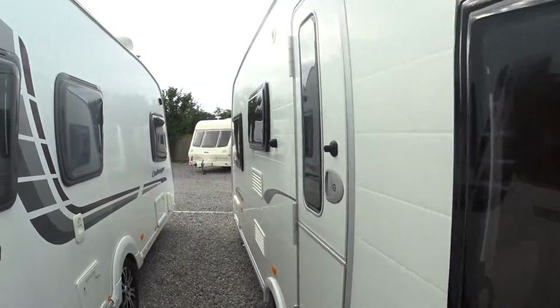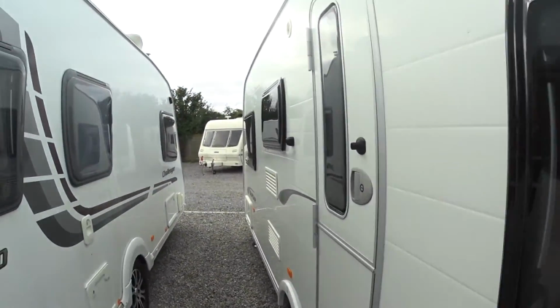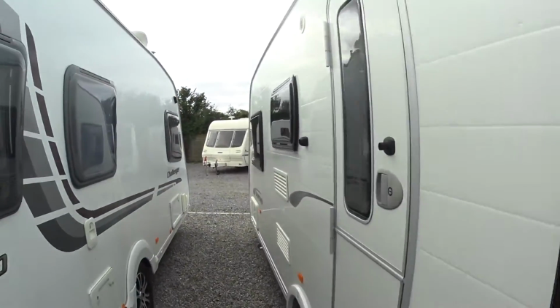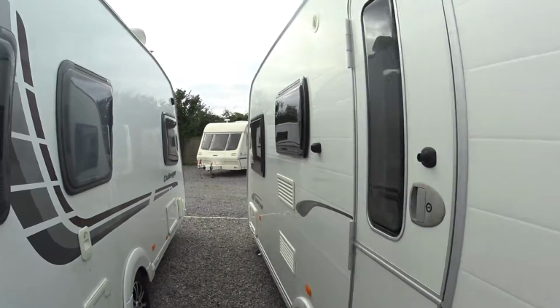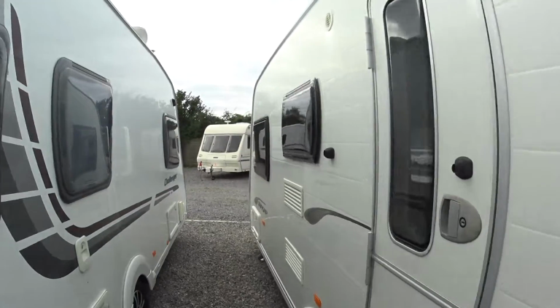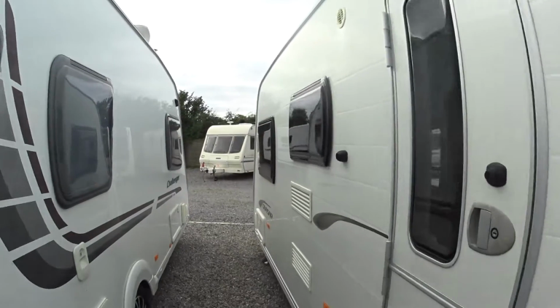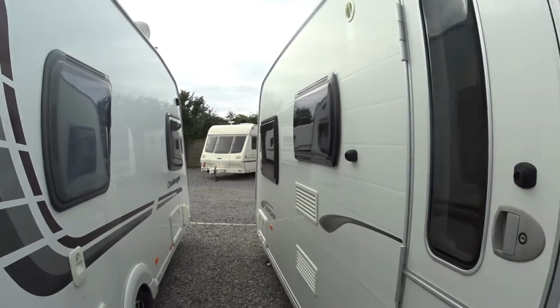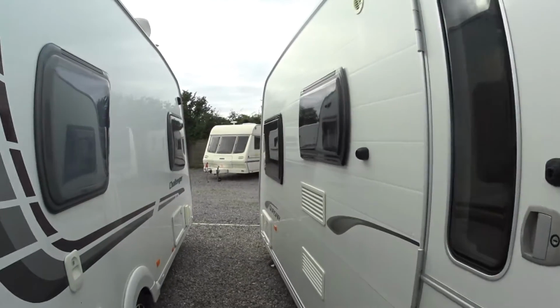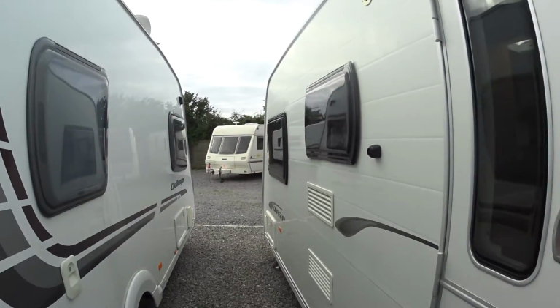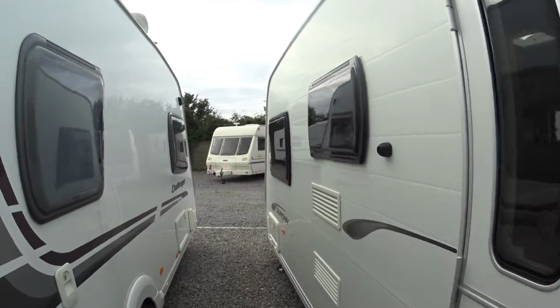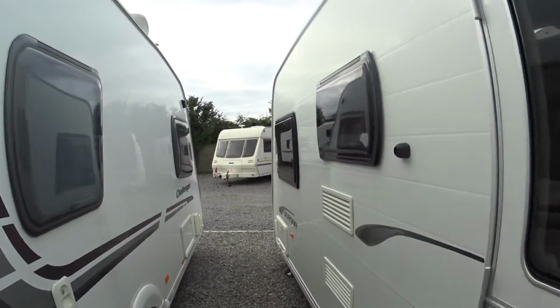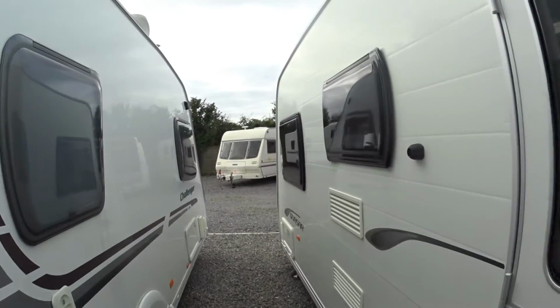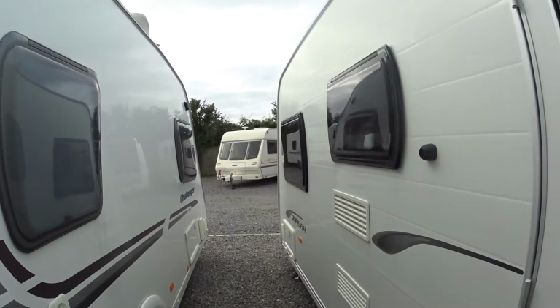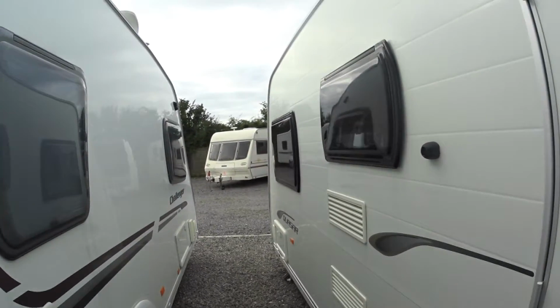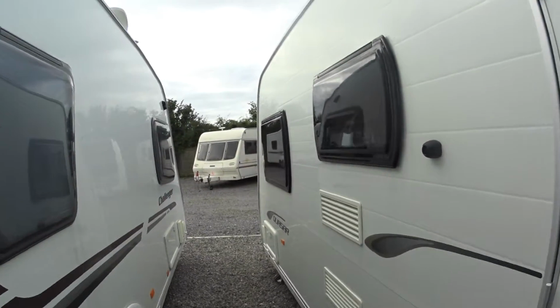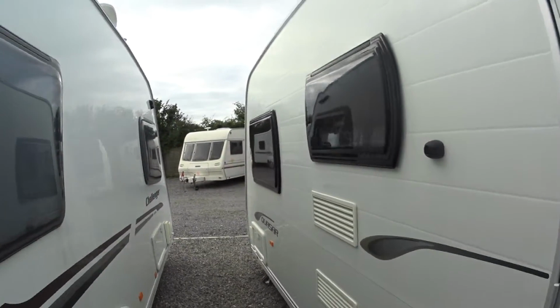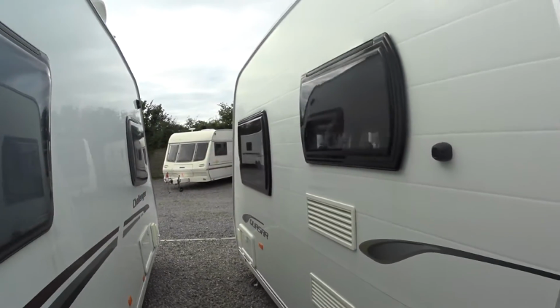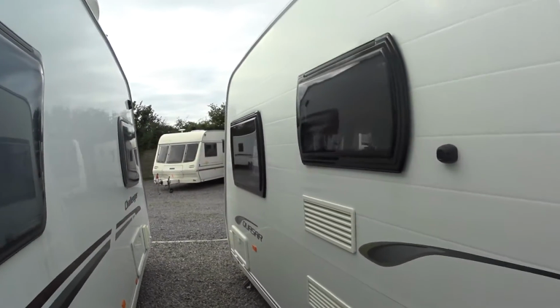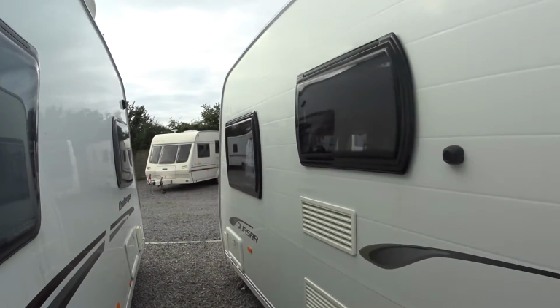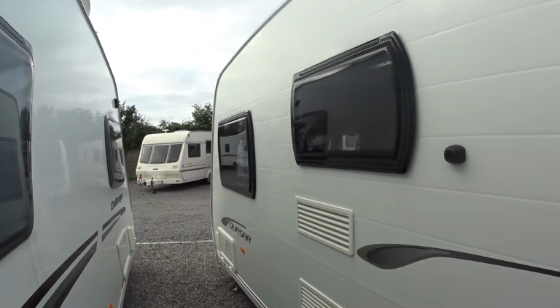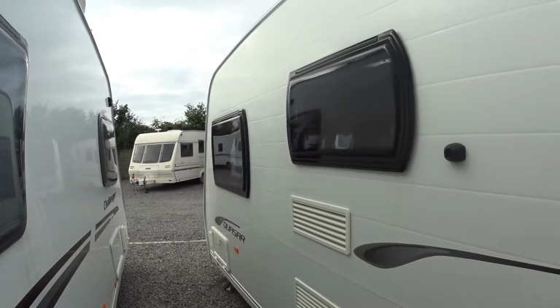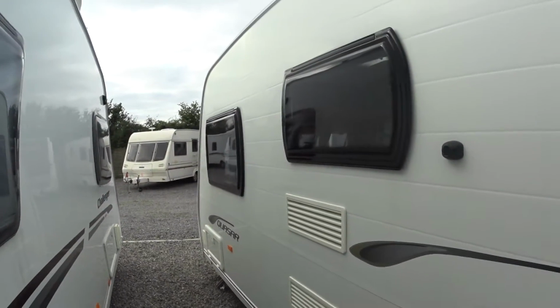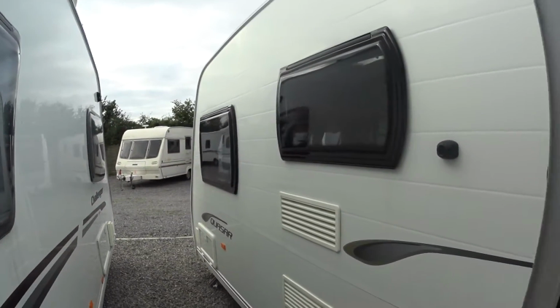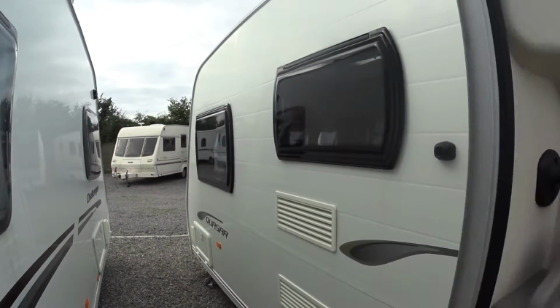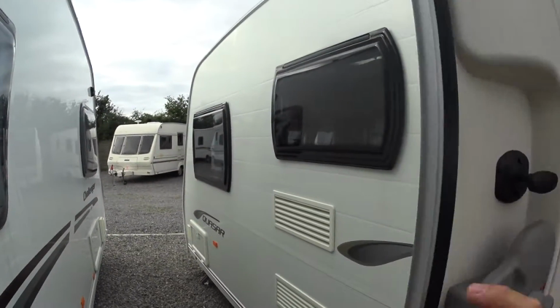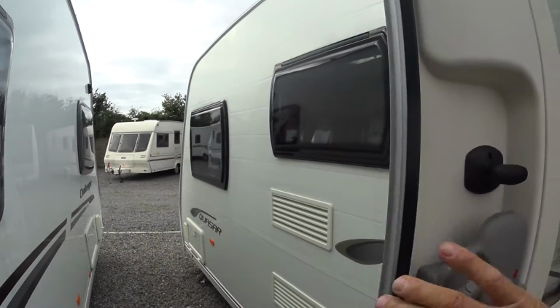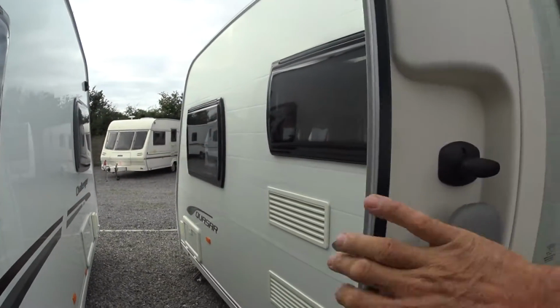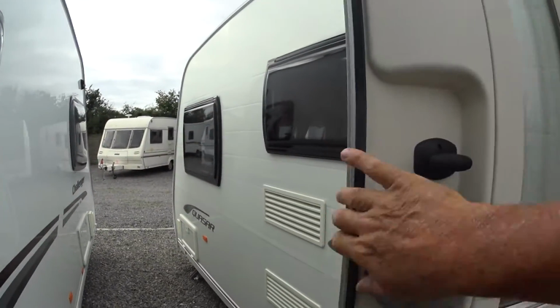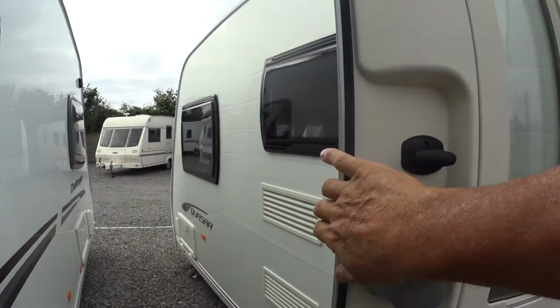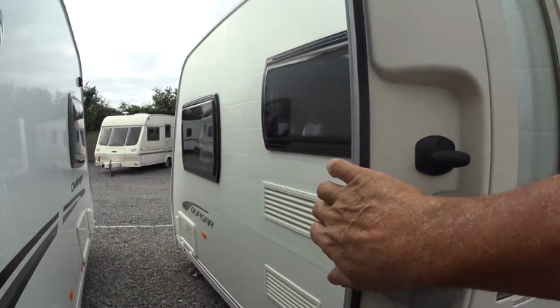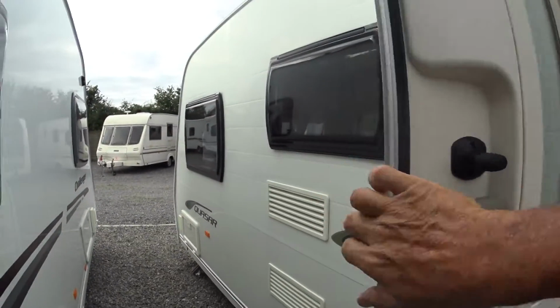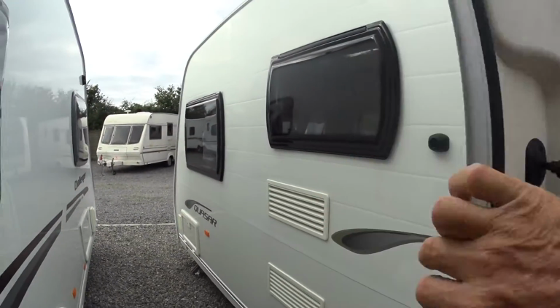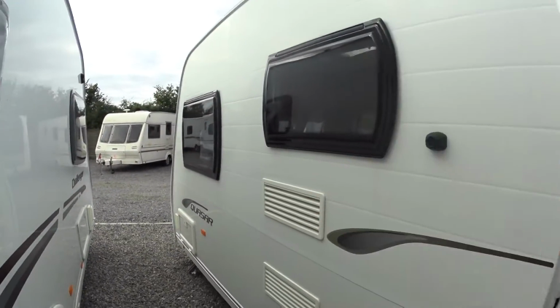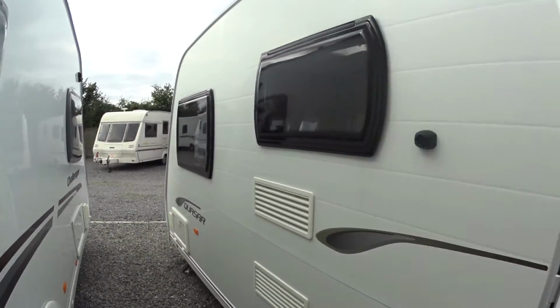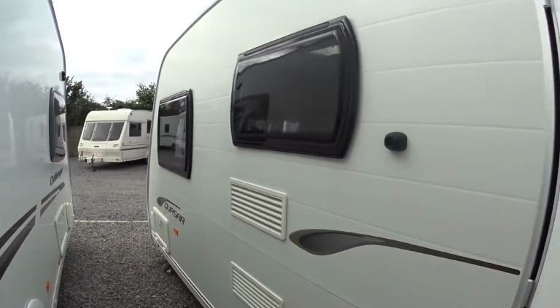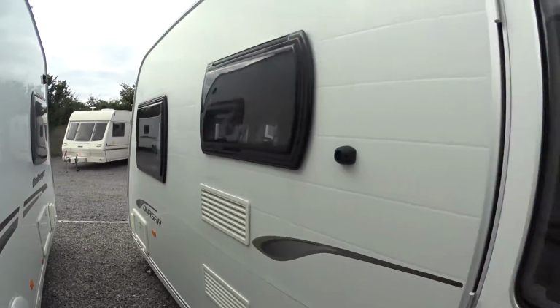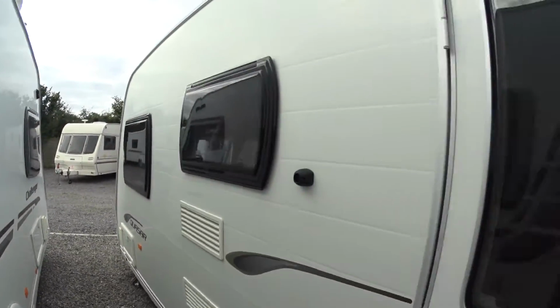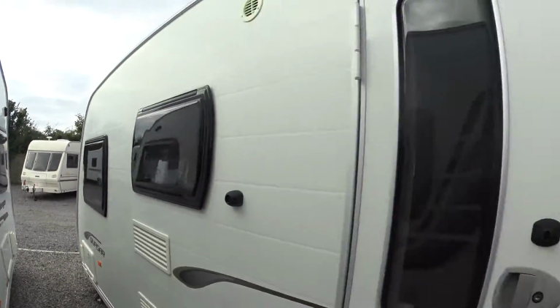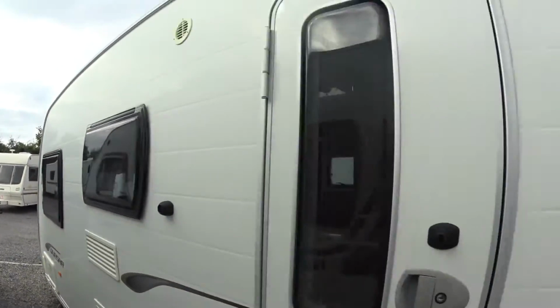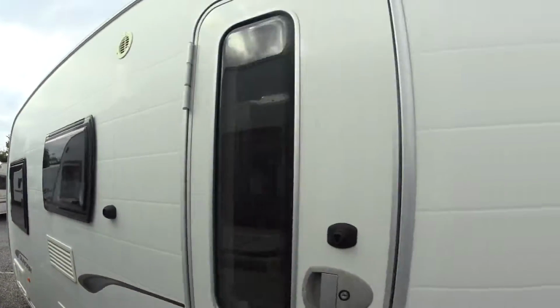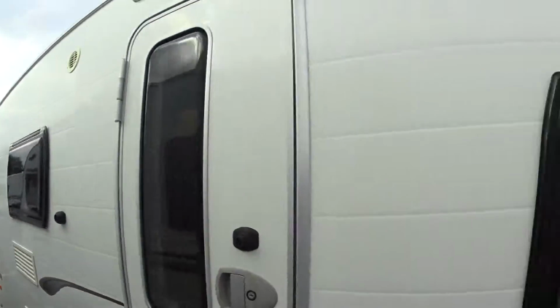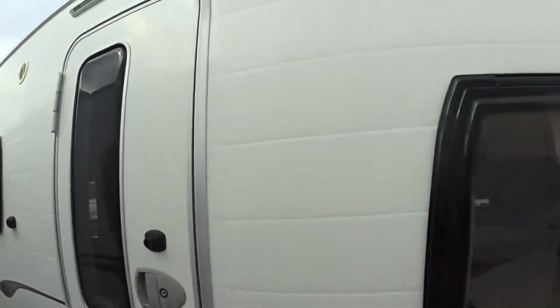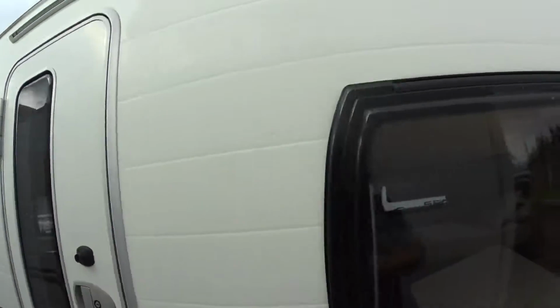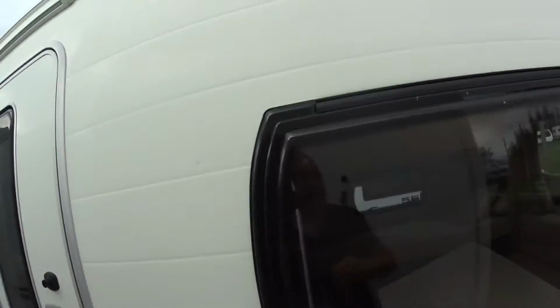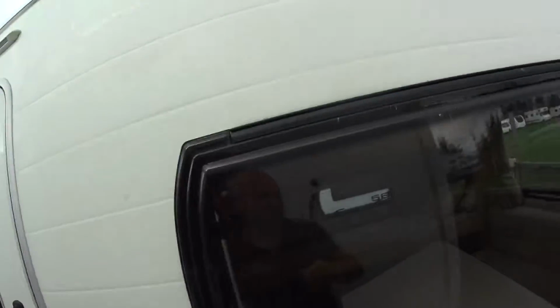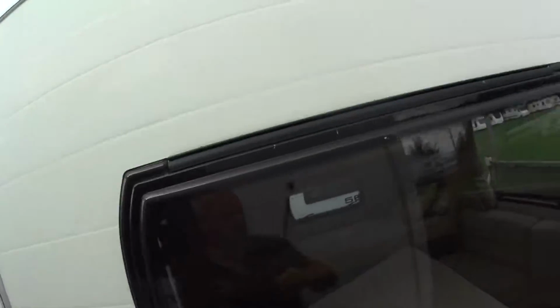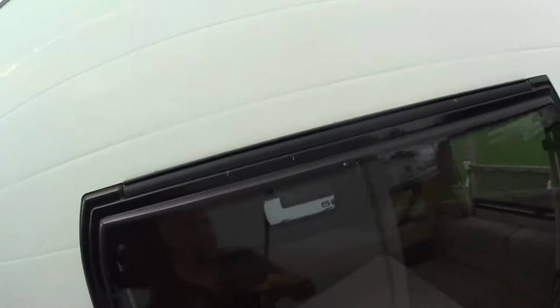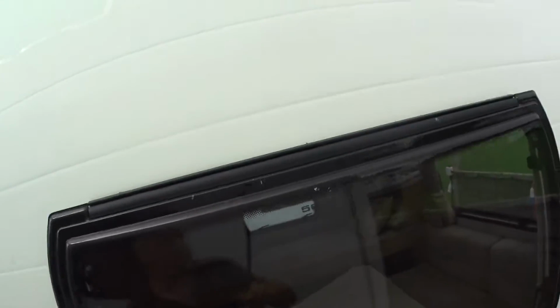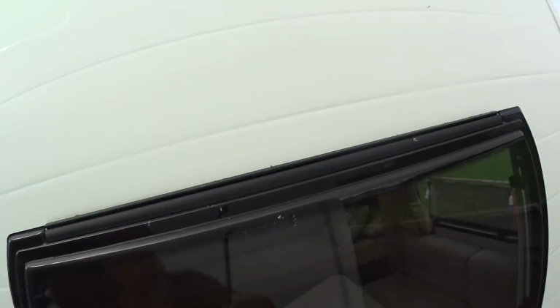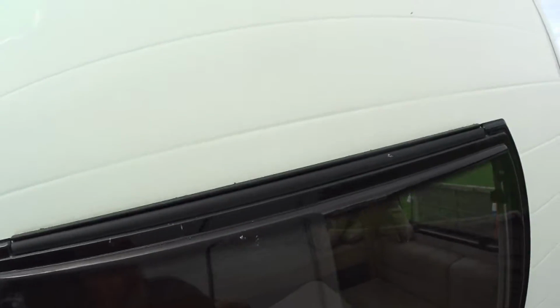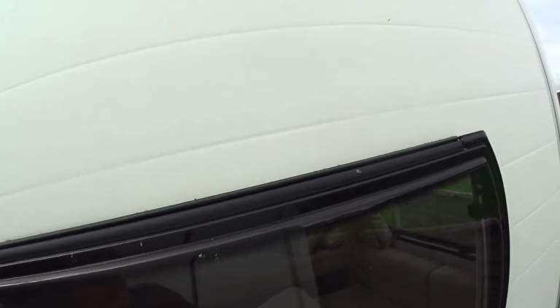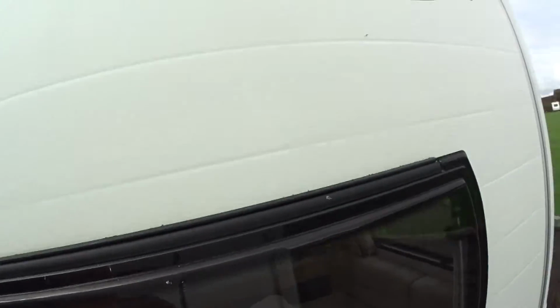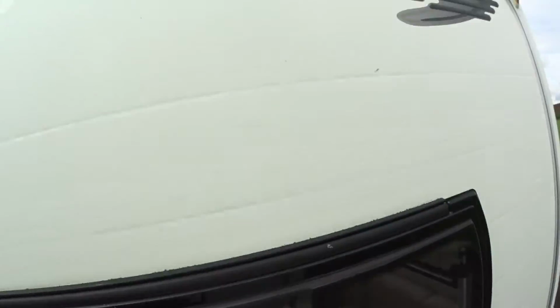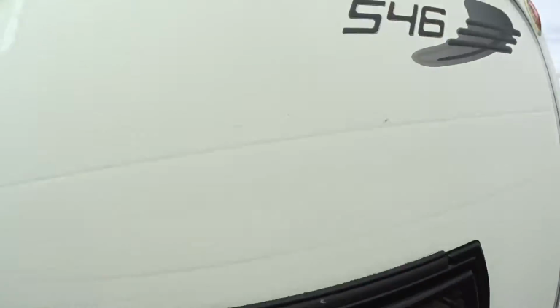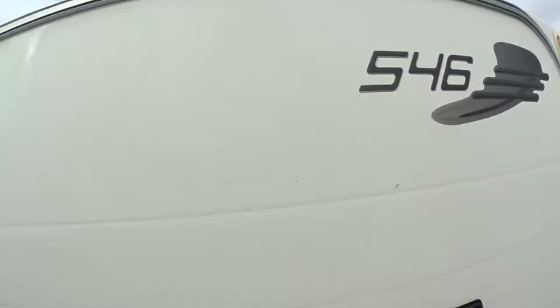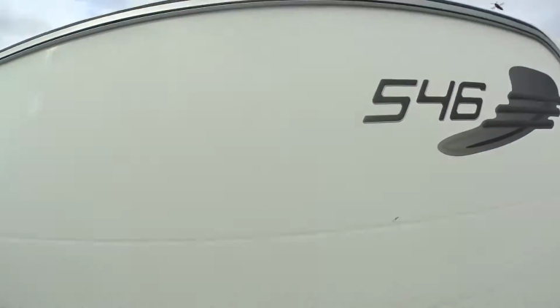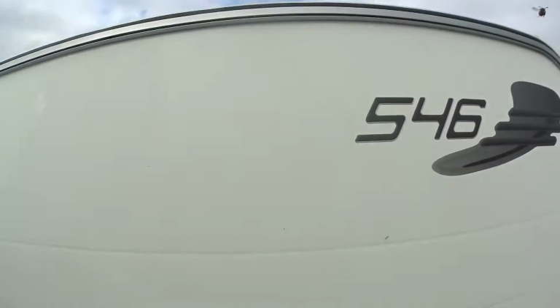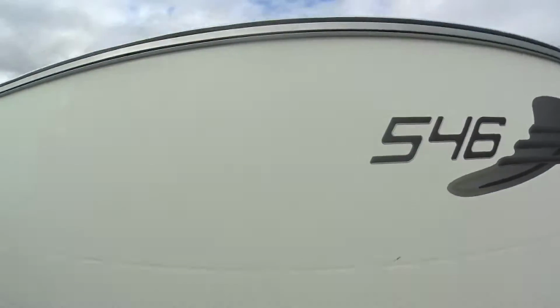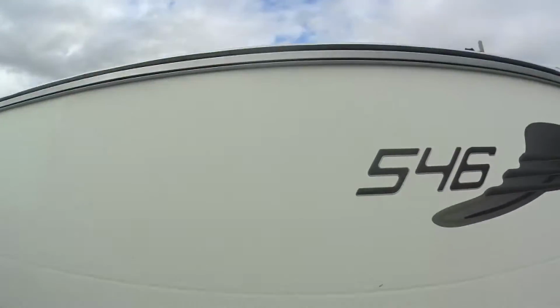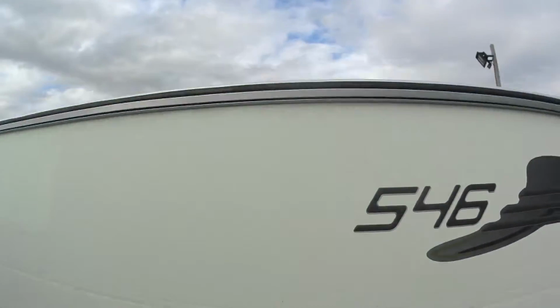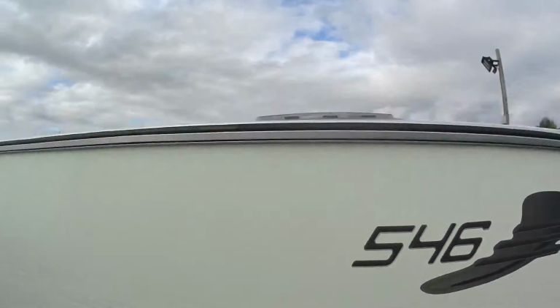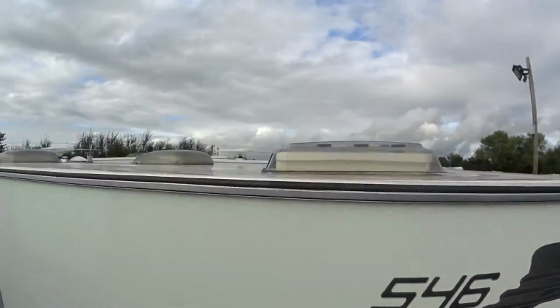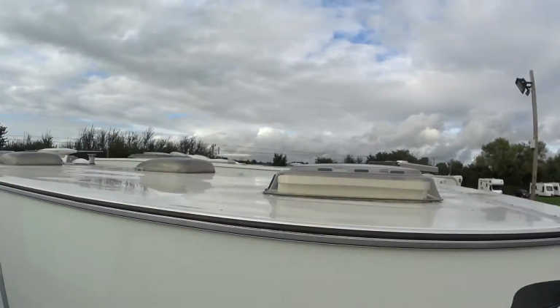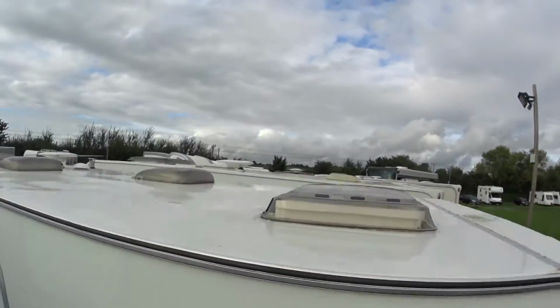I'll just put the camera up on the top so you can have a look at the condition of the roof.